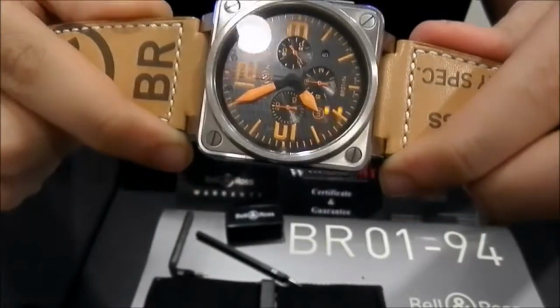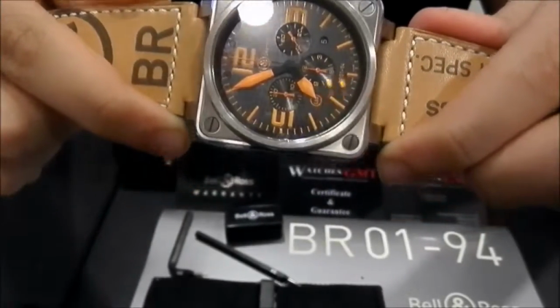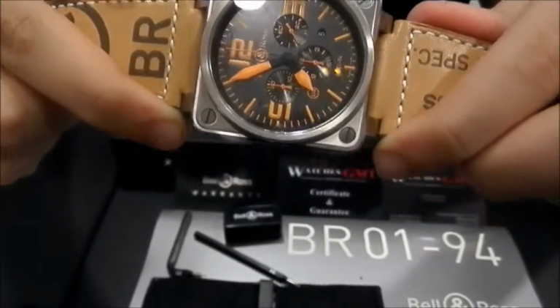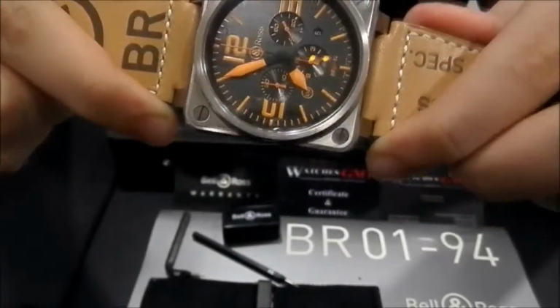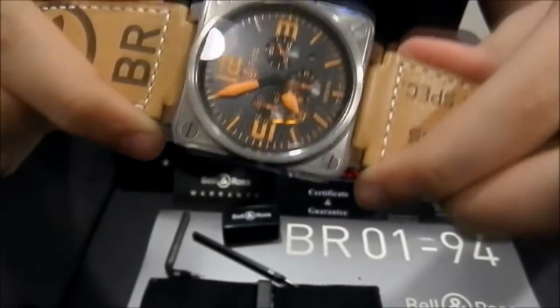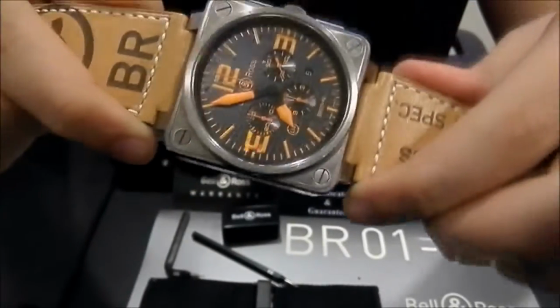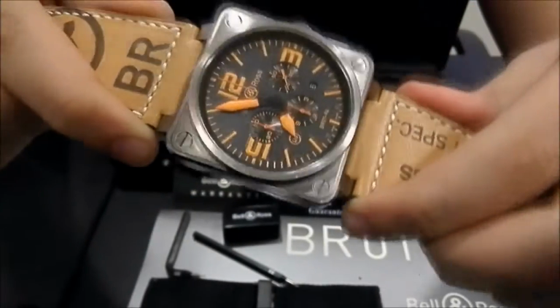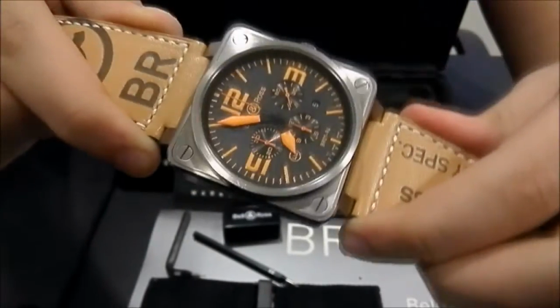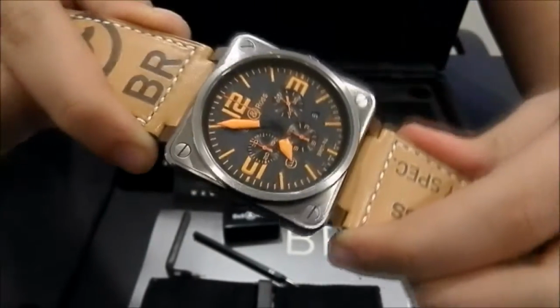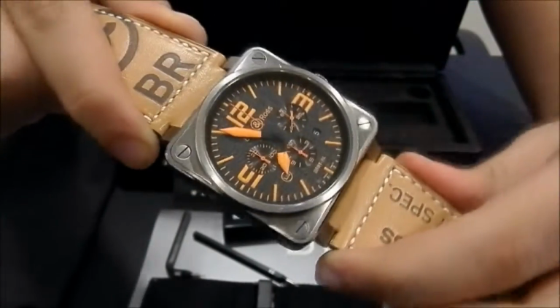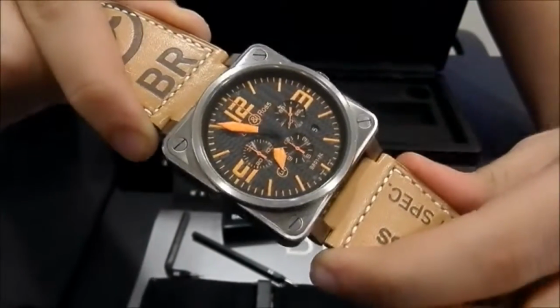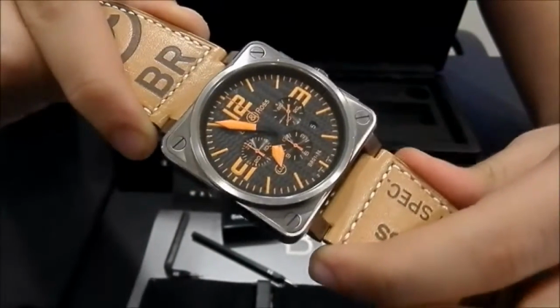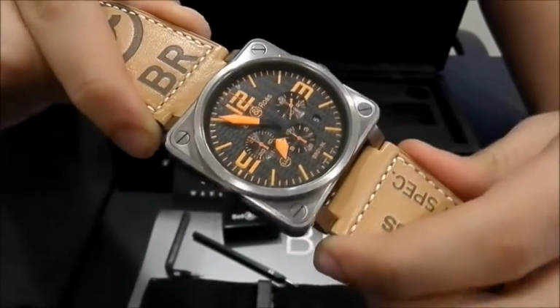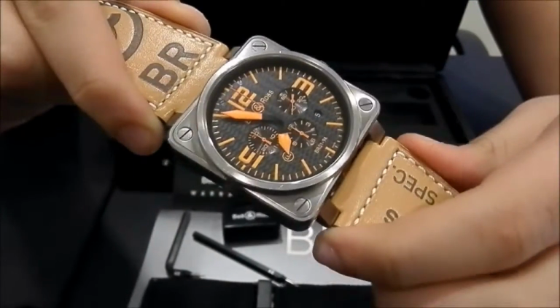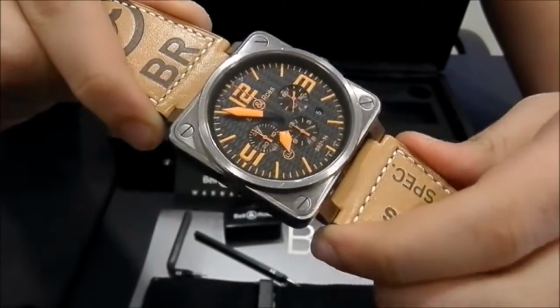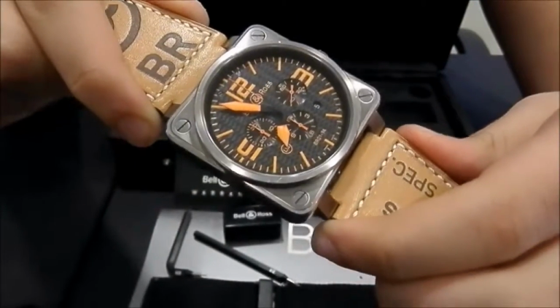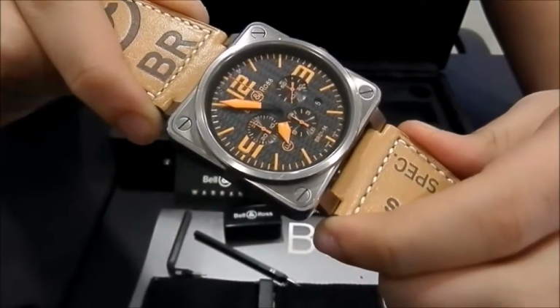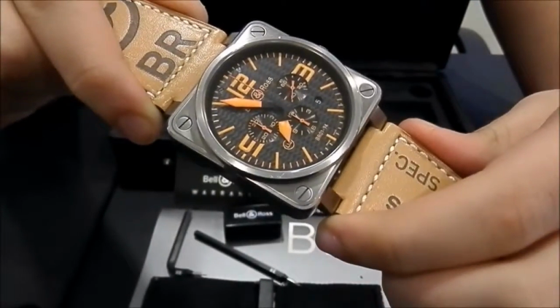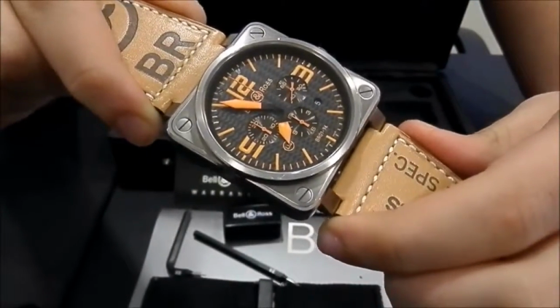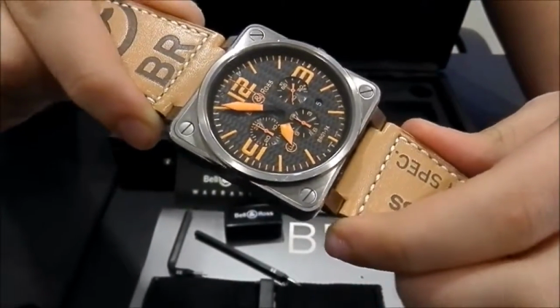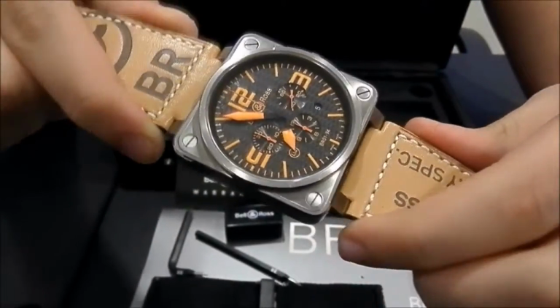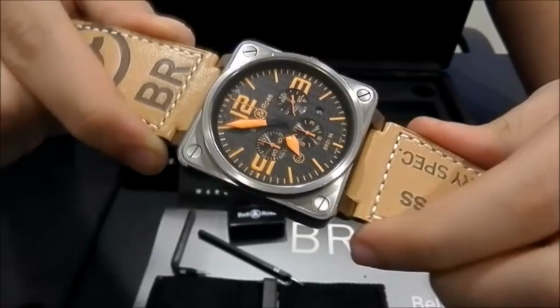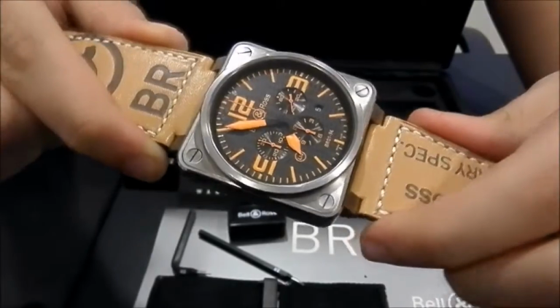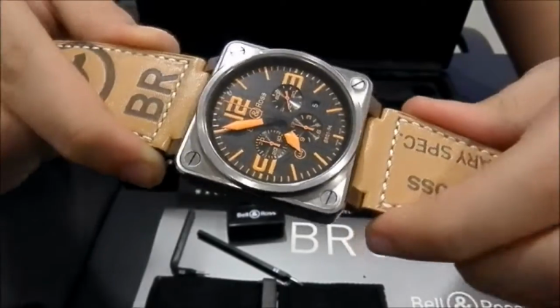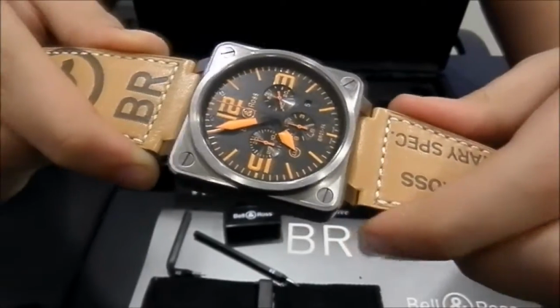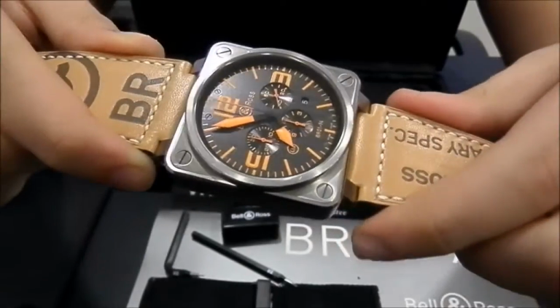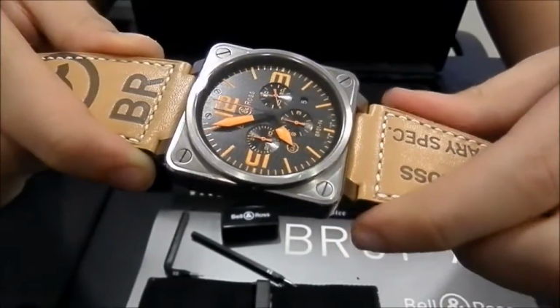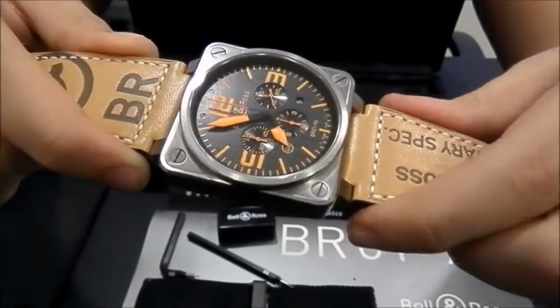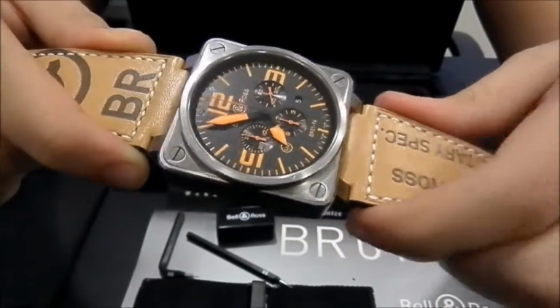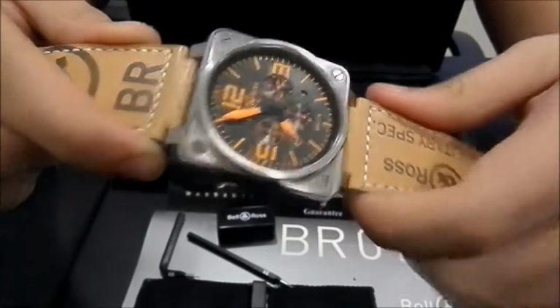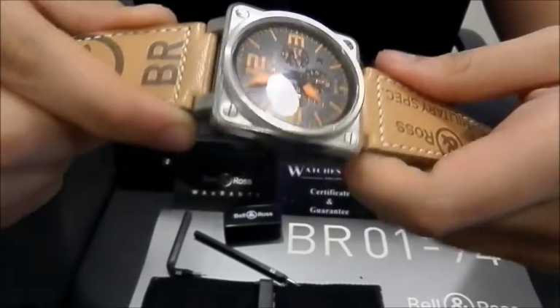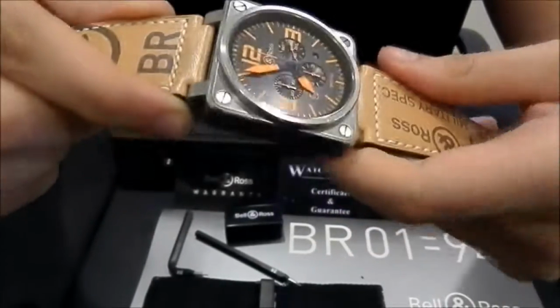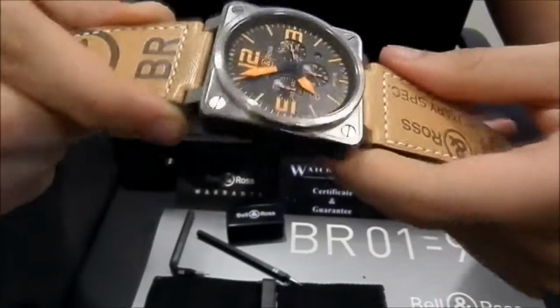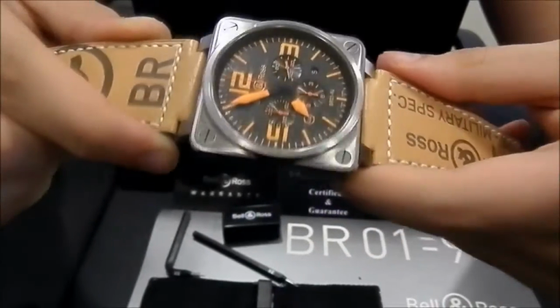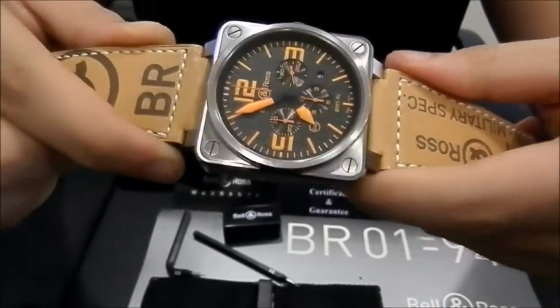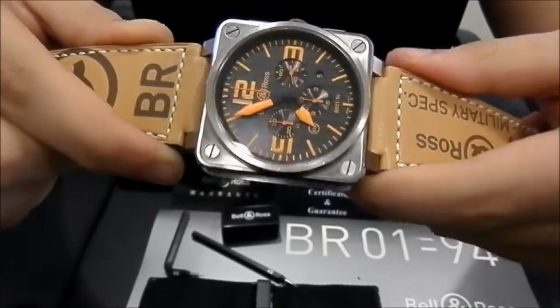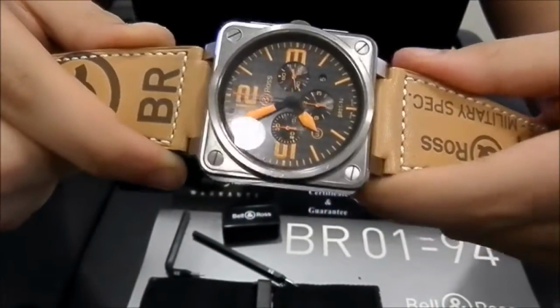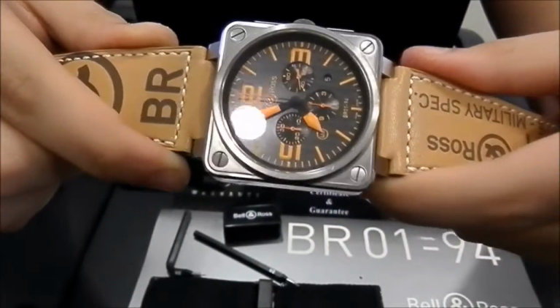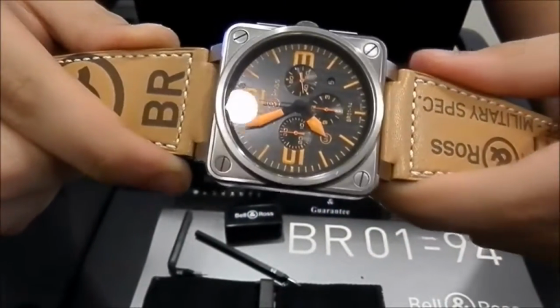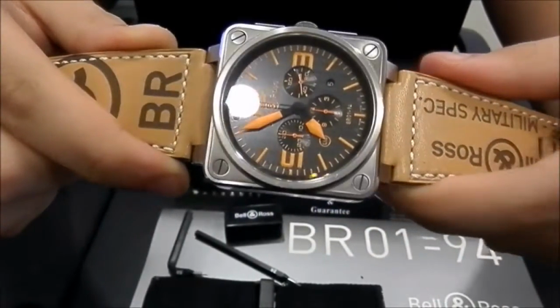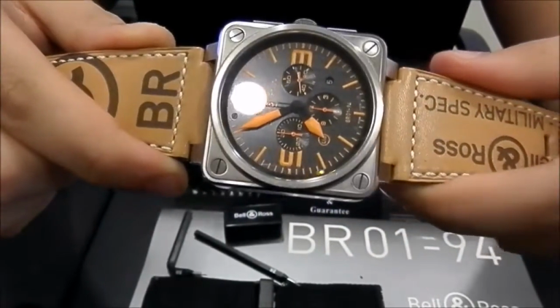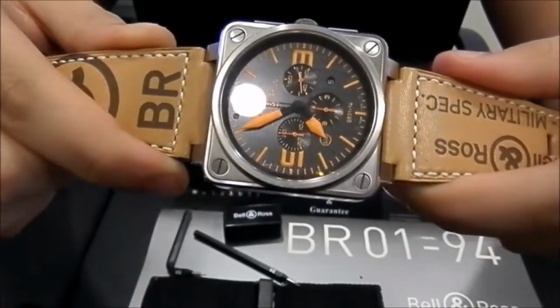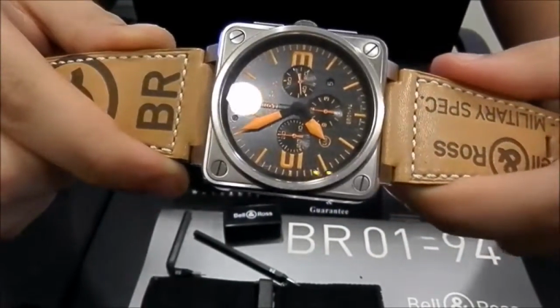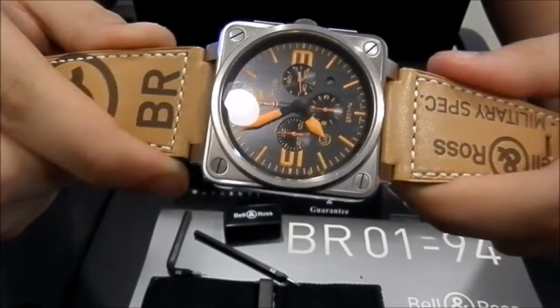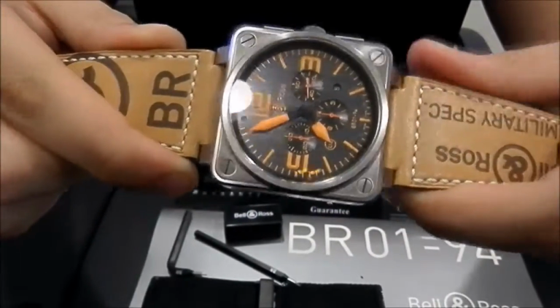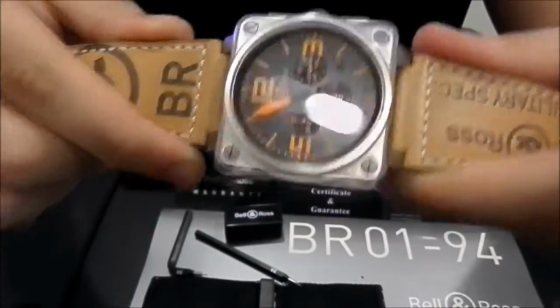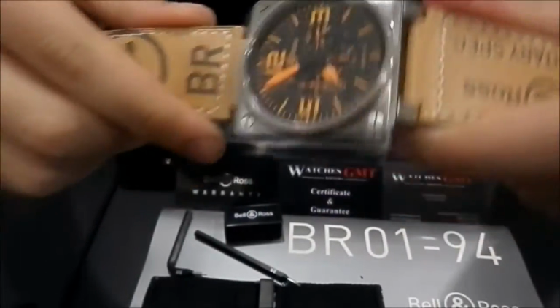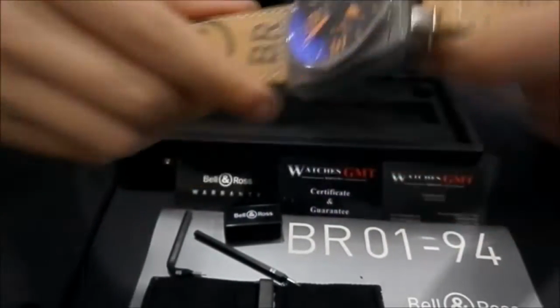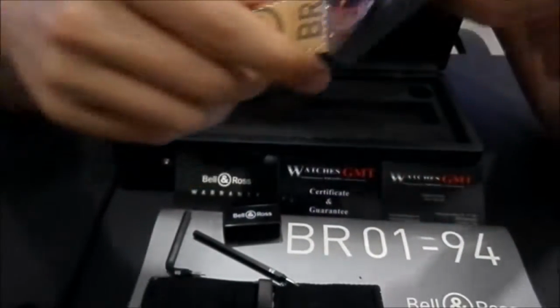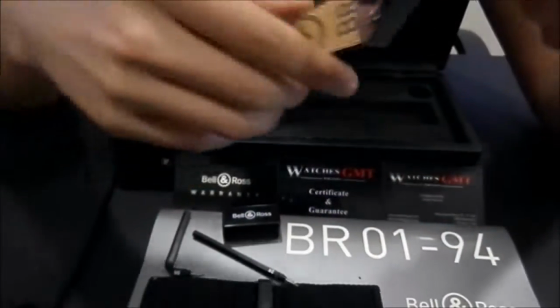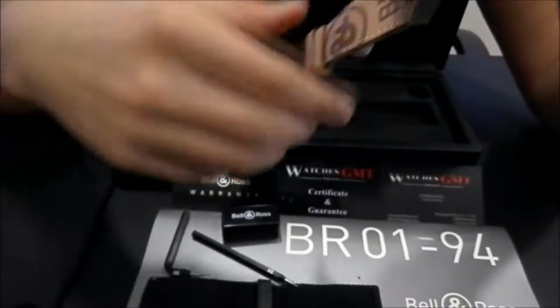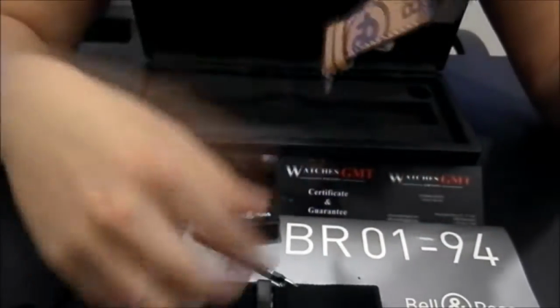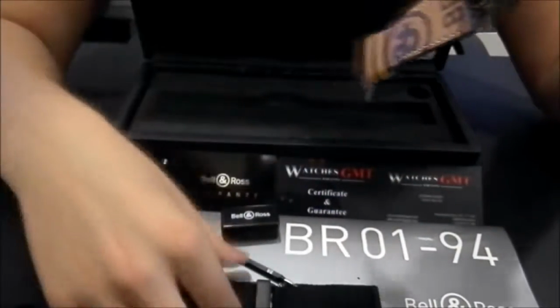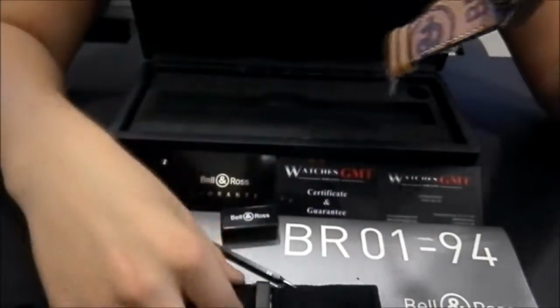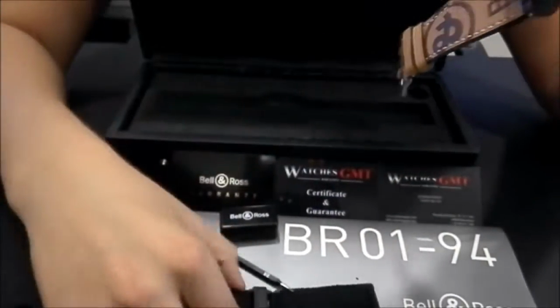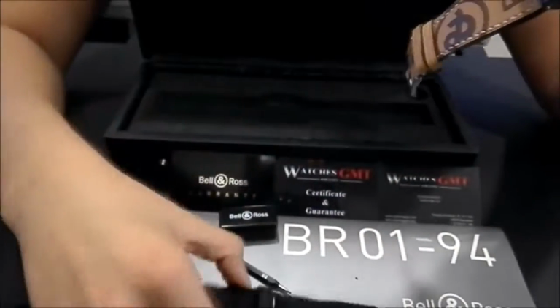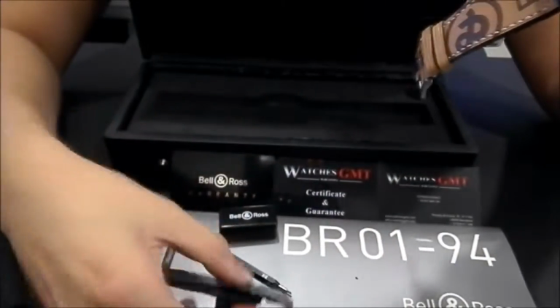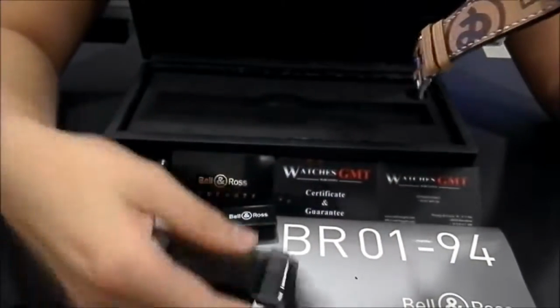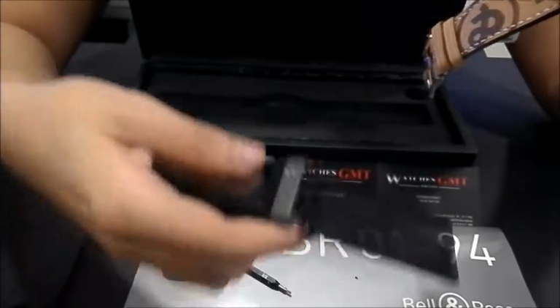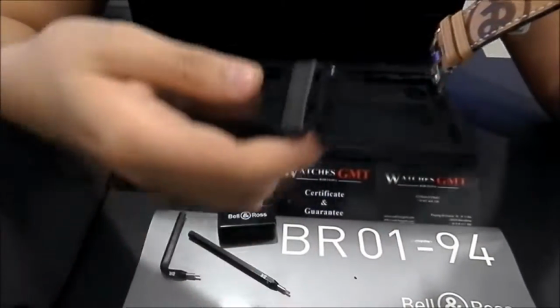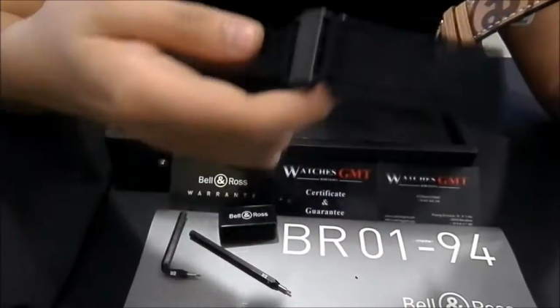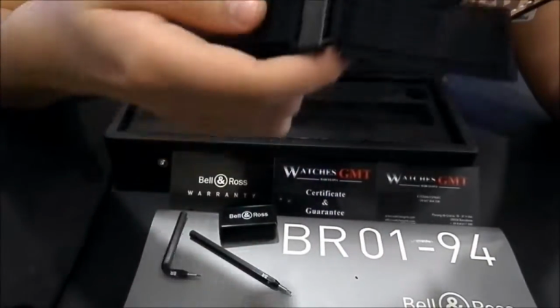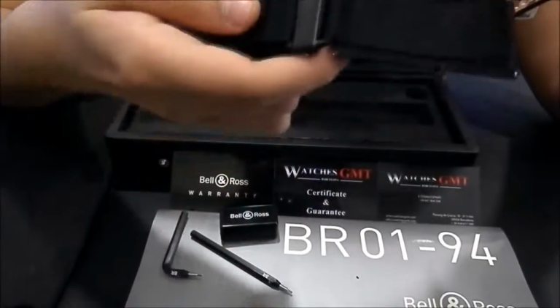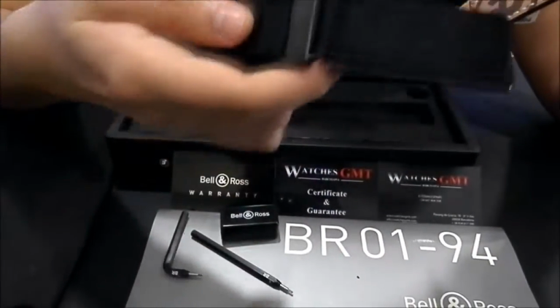It comes with warranty card, booklets and tools for changing the strap. Also with an extra strap.